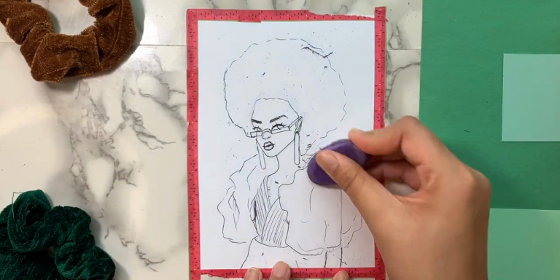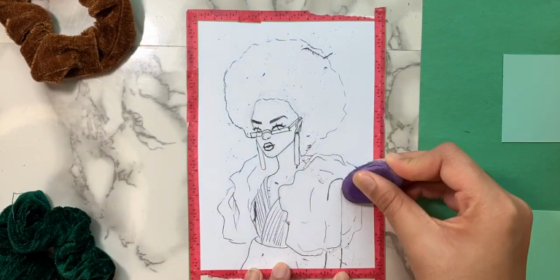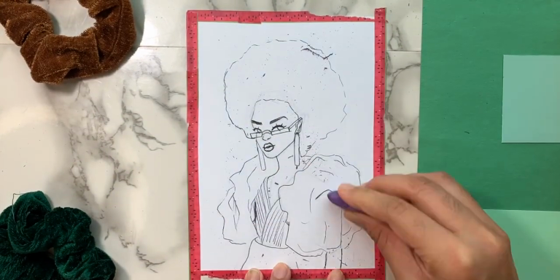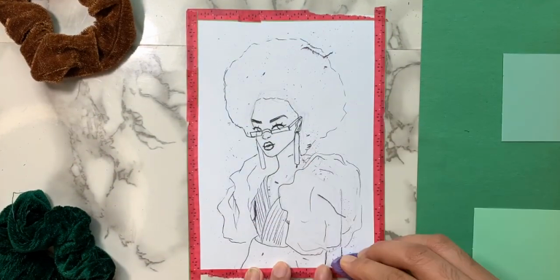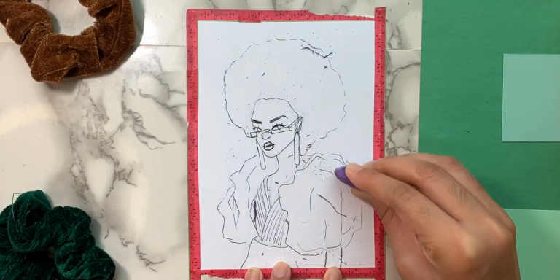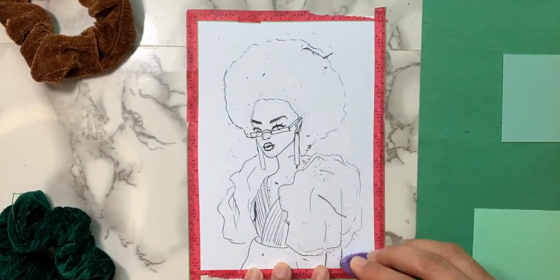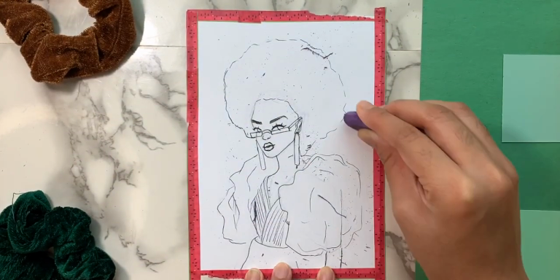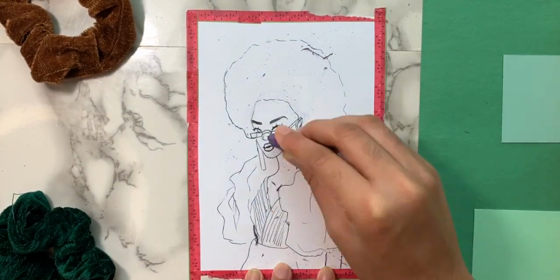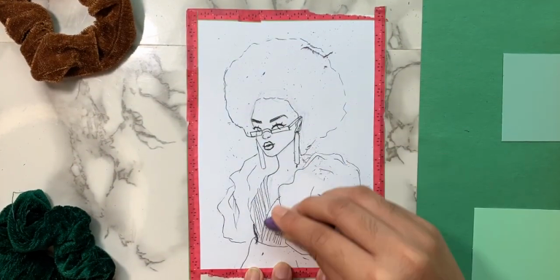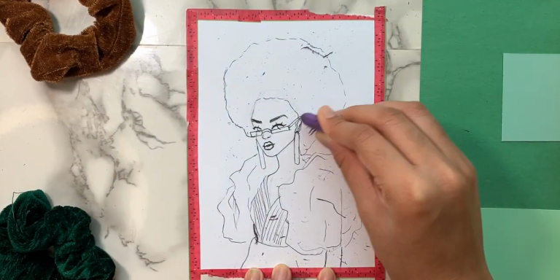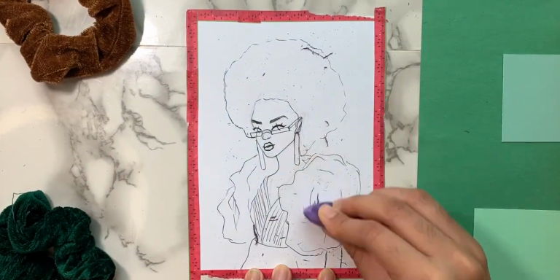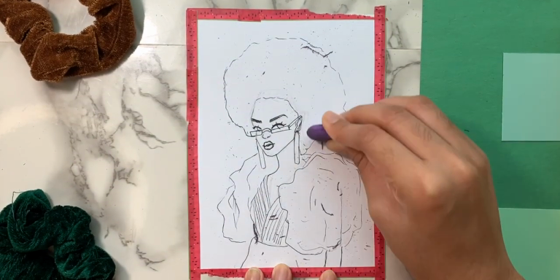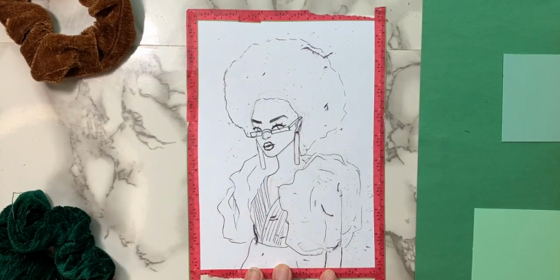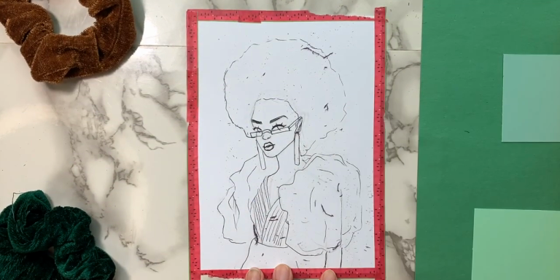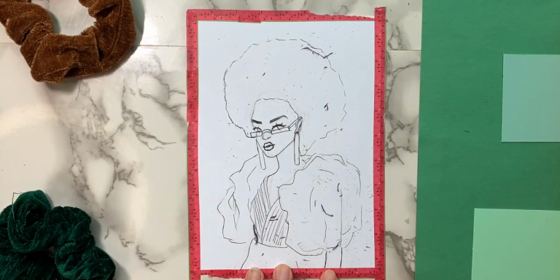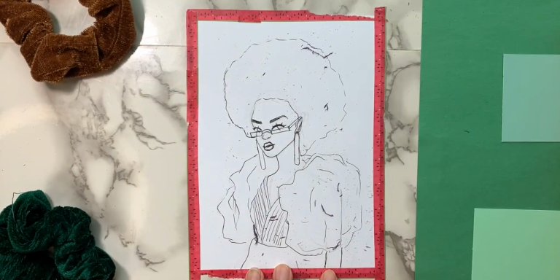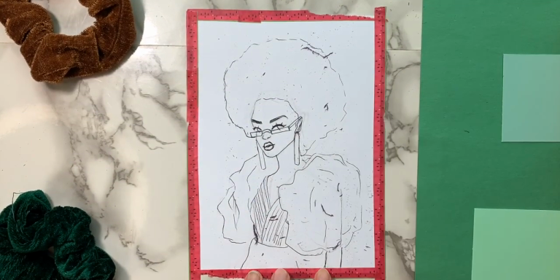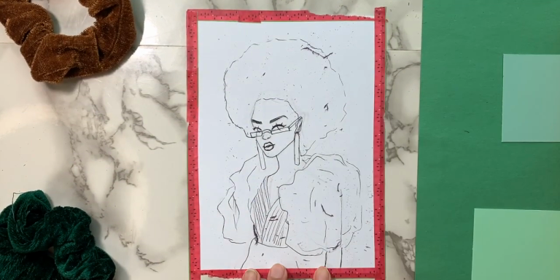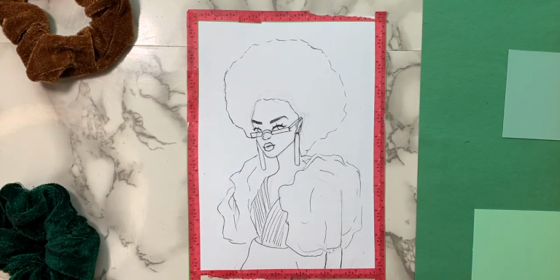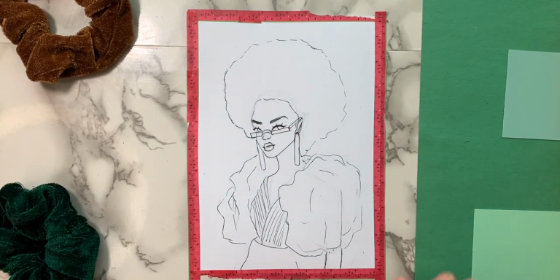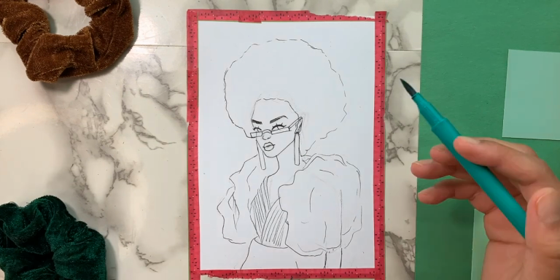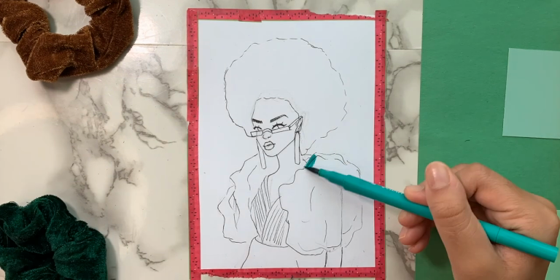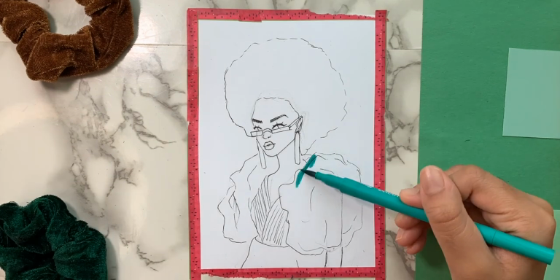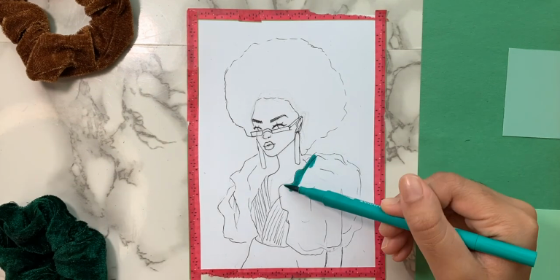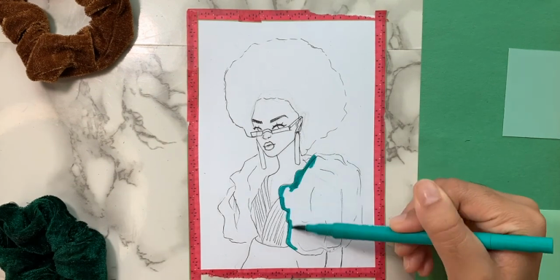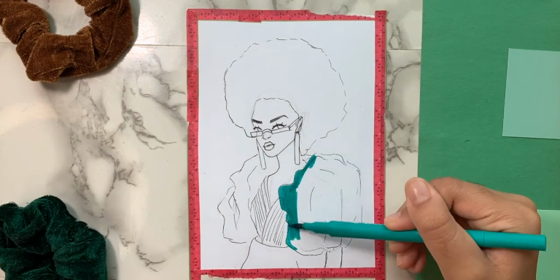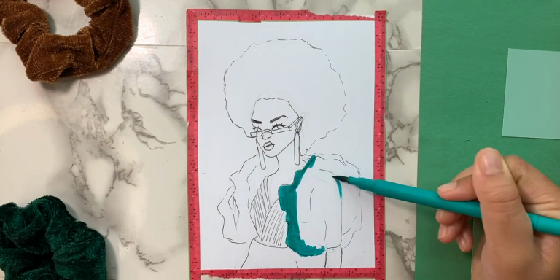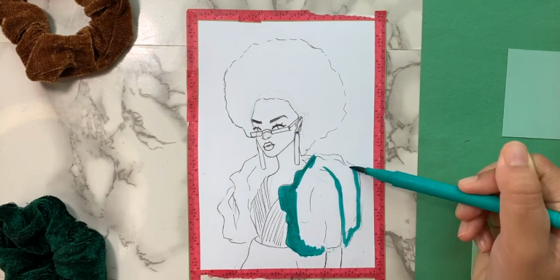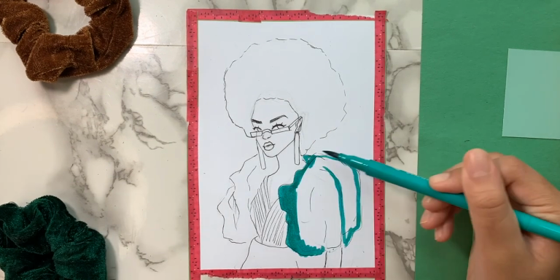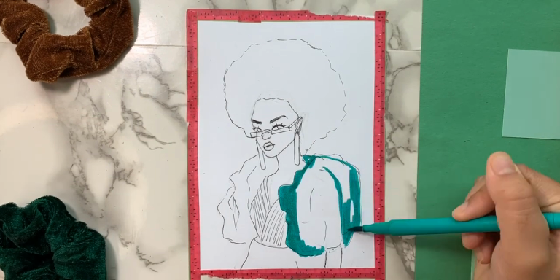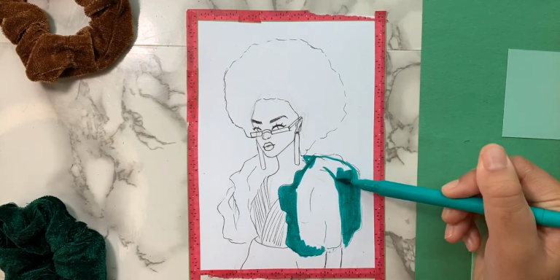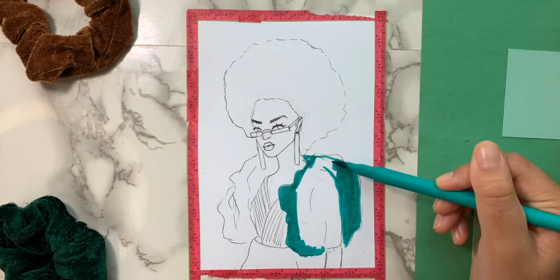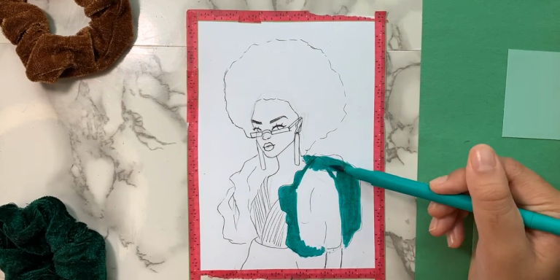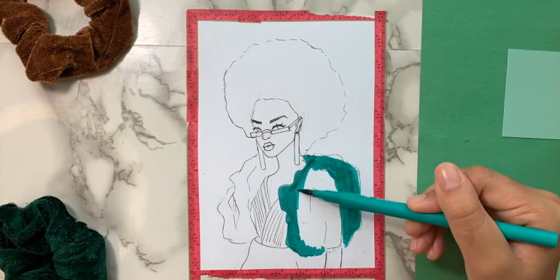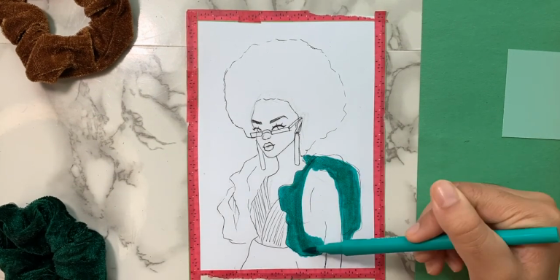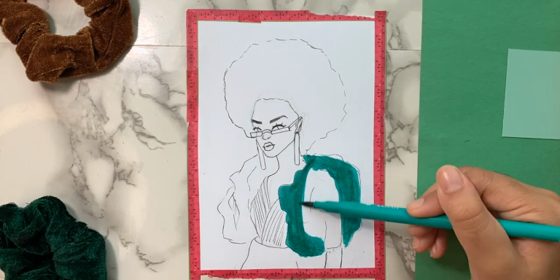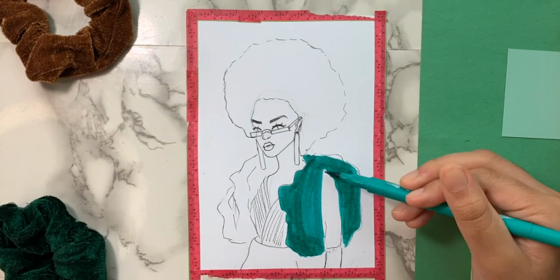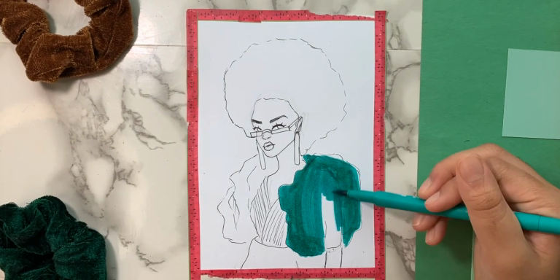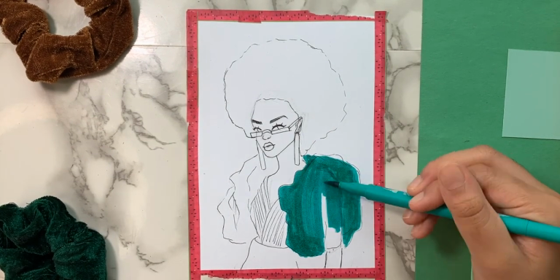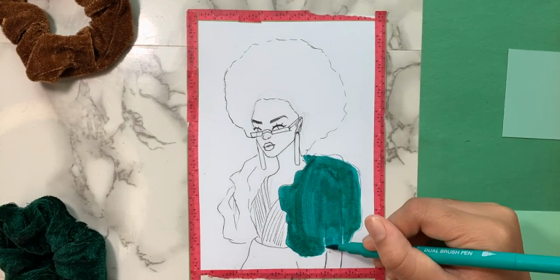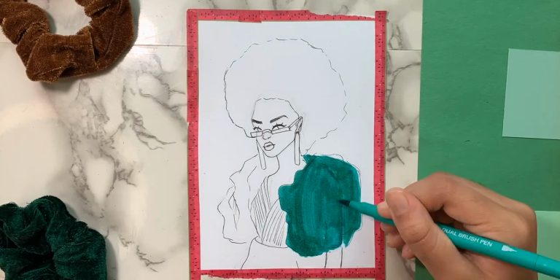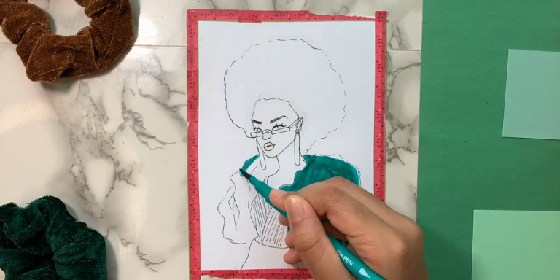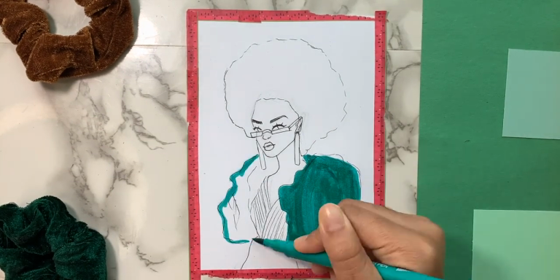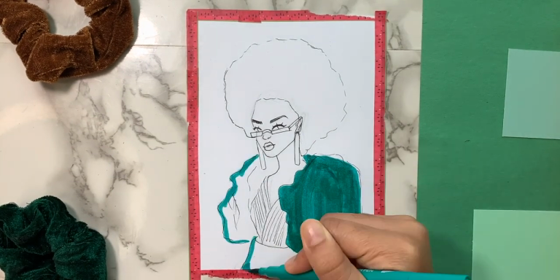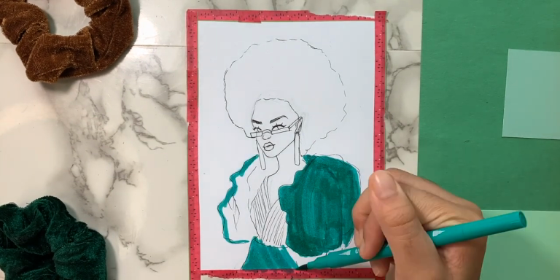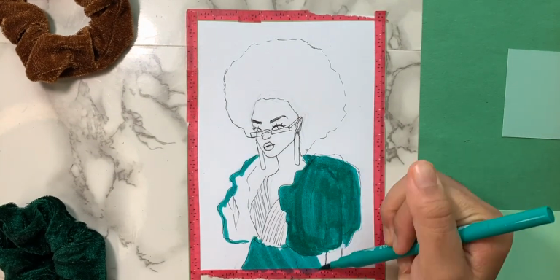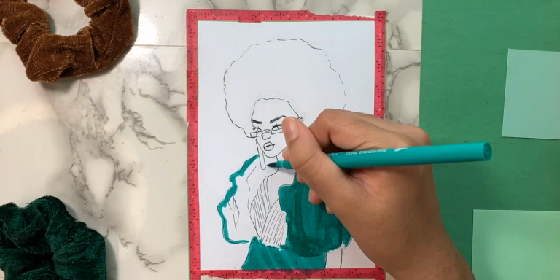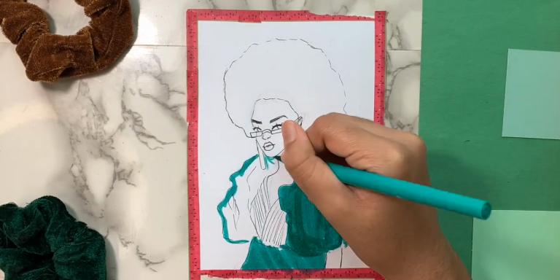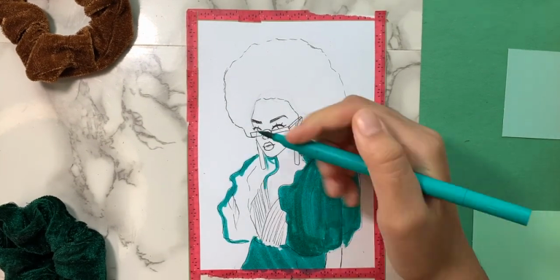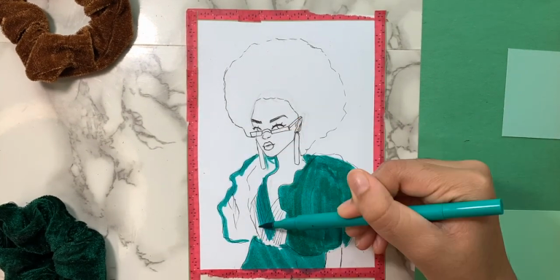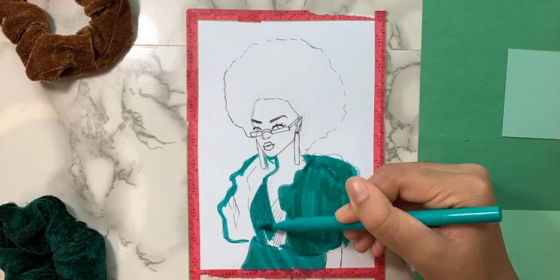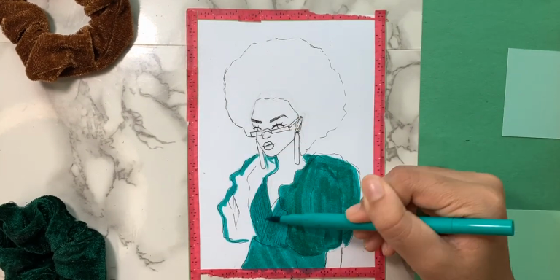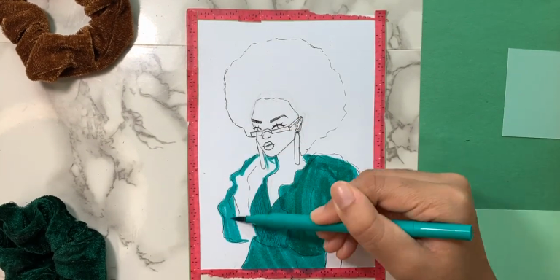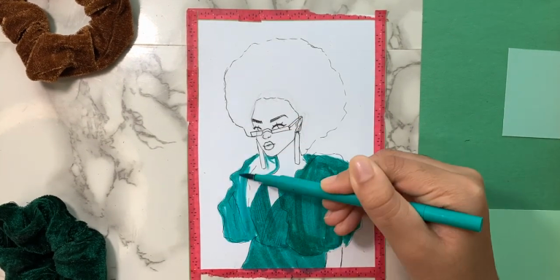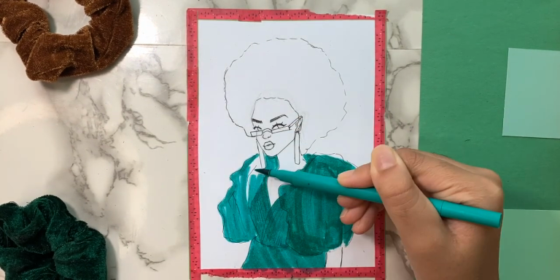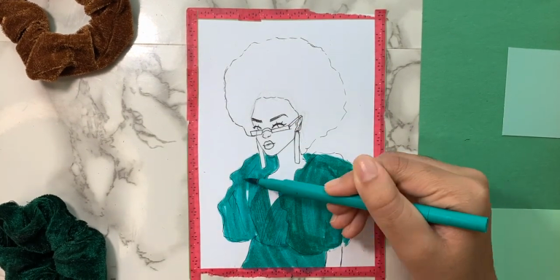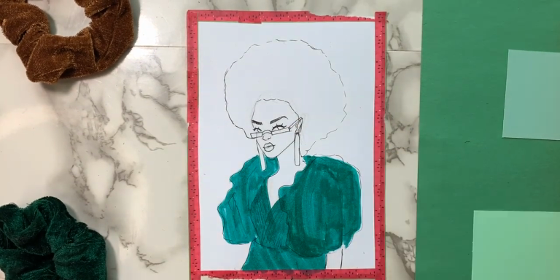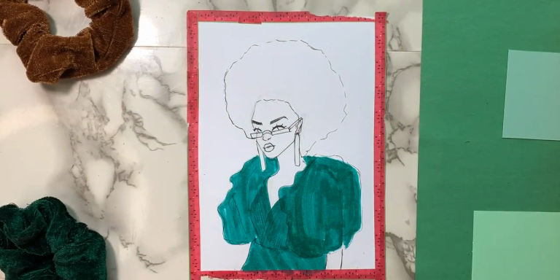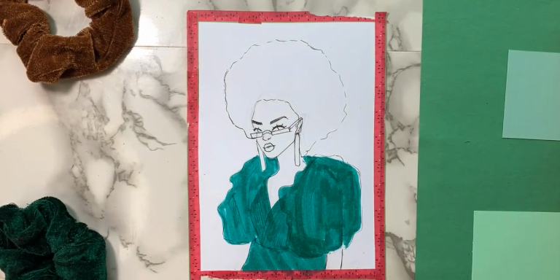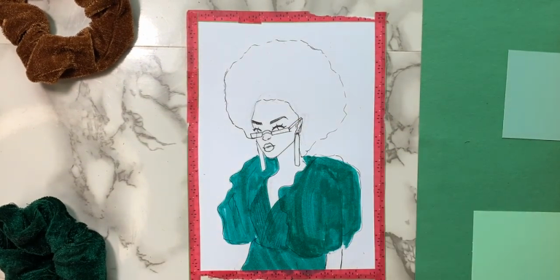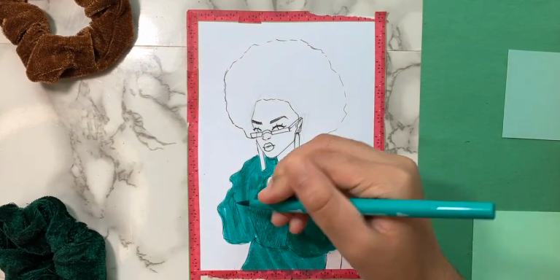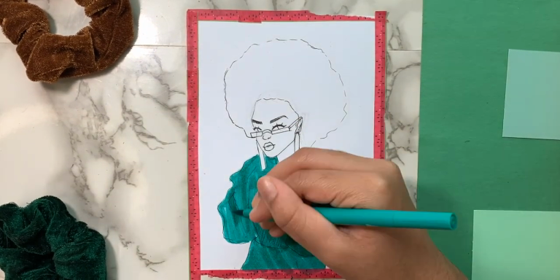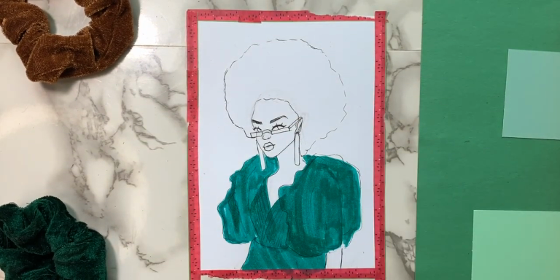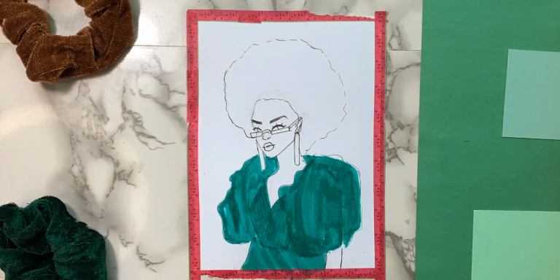And here I come in with my multiple brush pens and I lay down the first base.